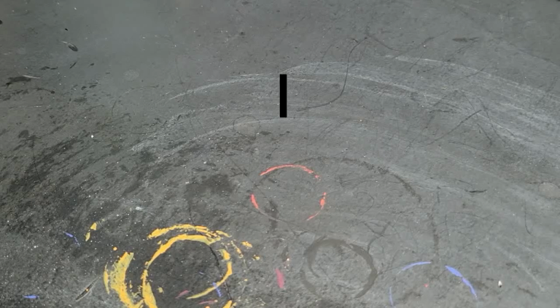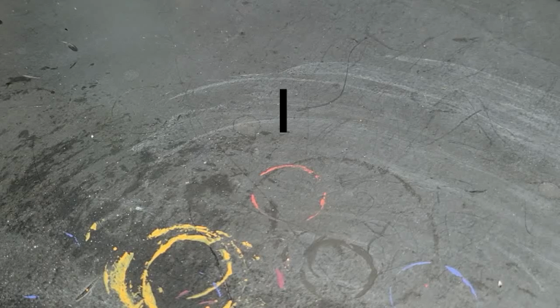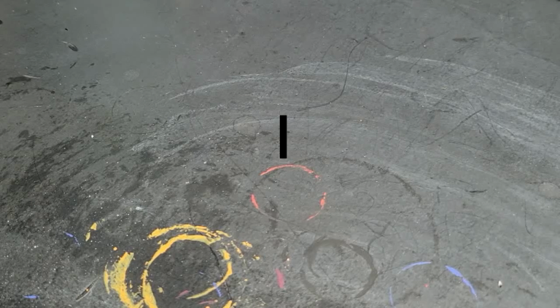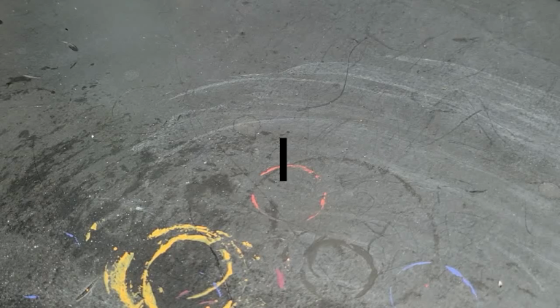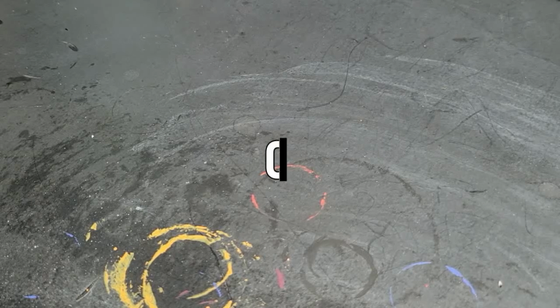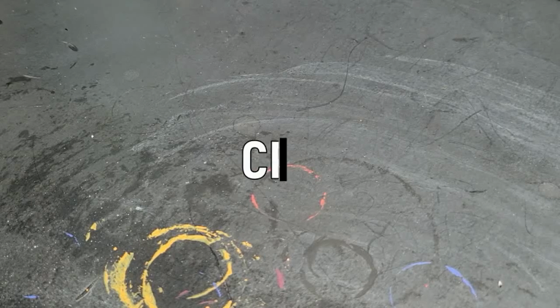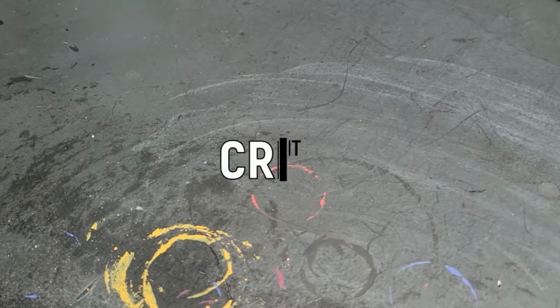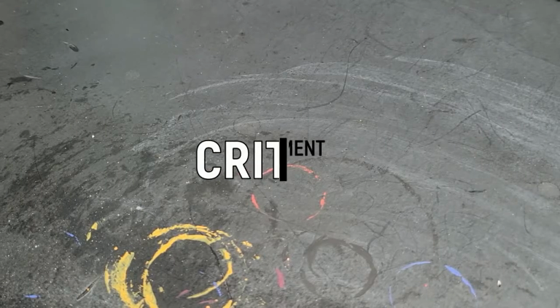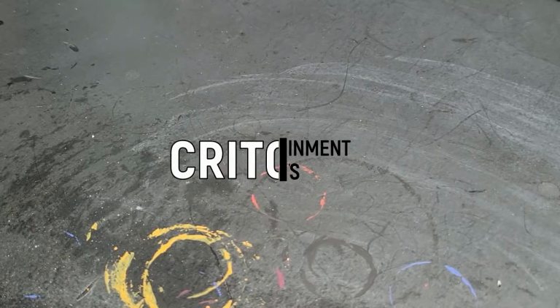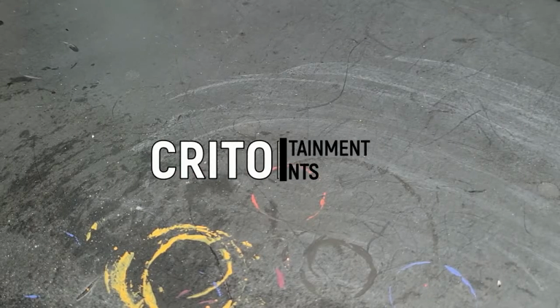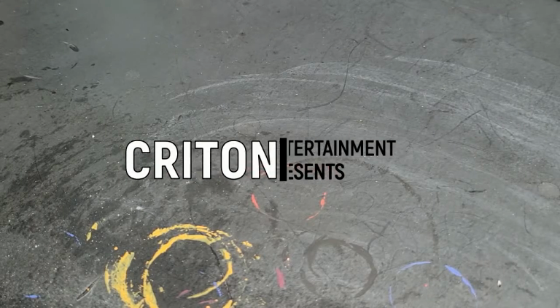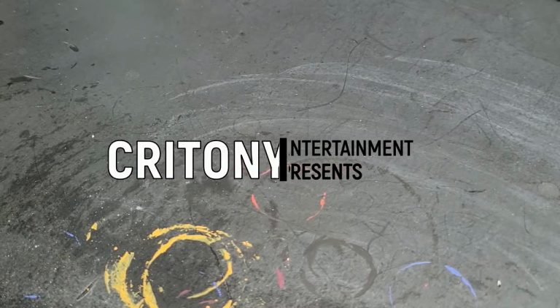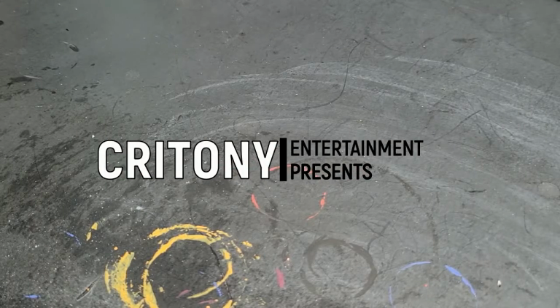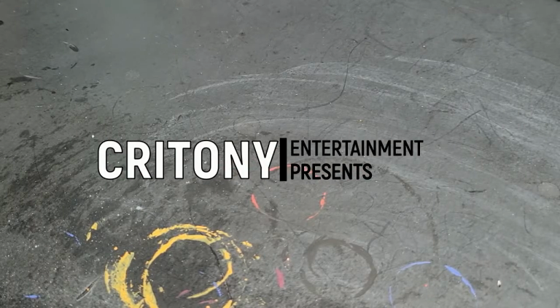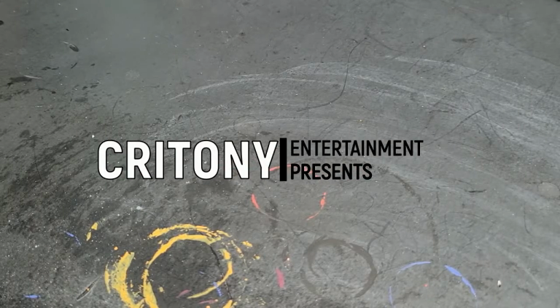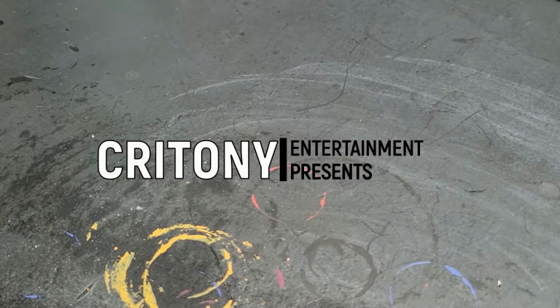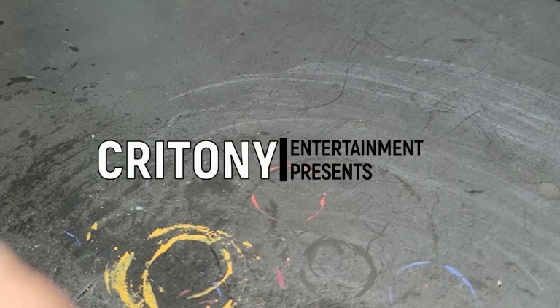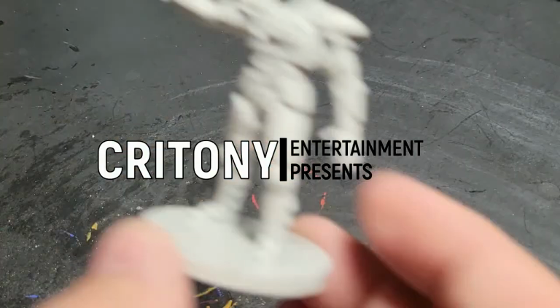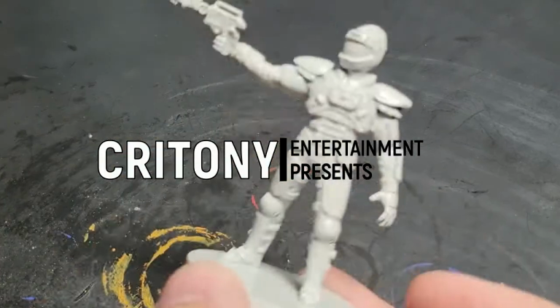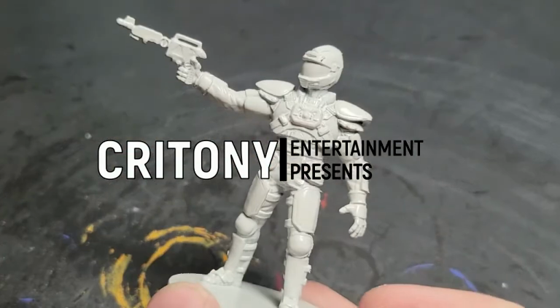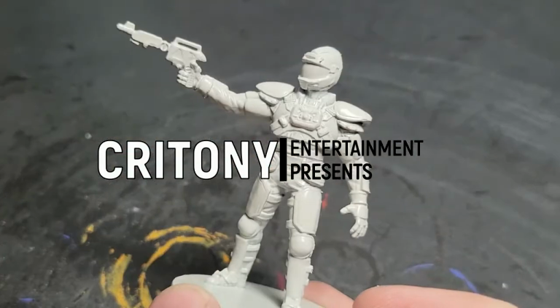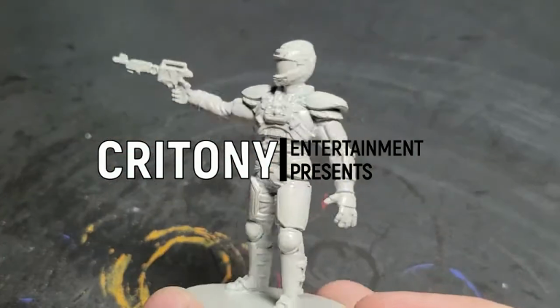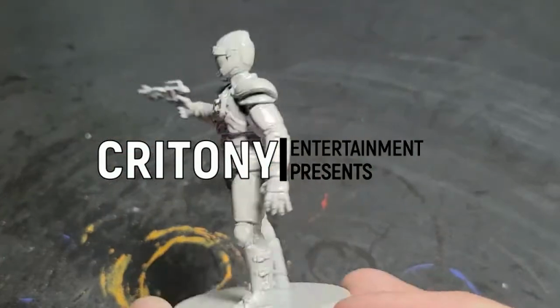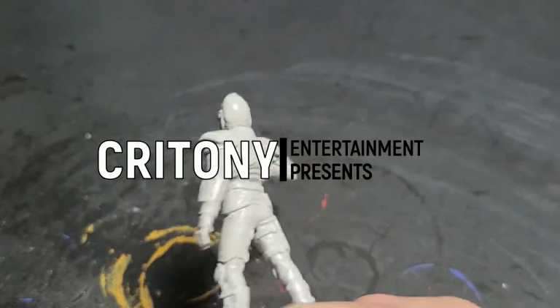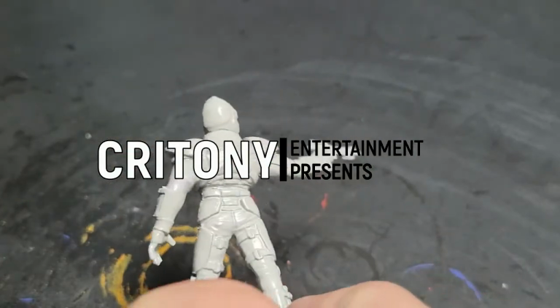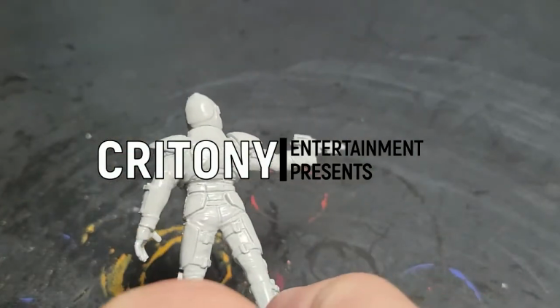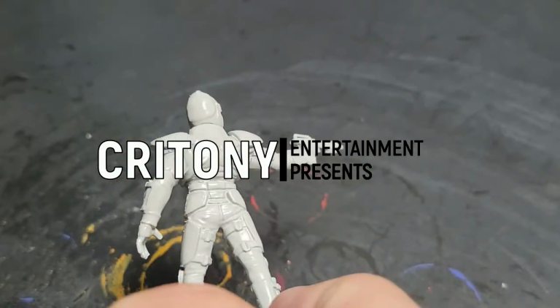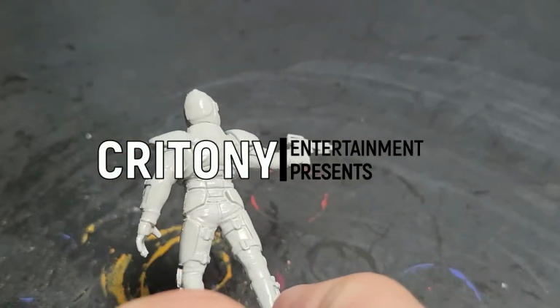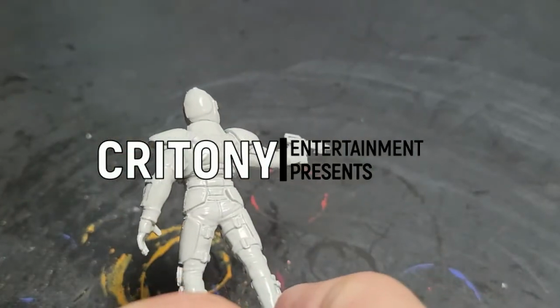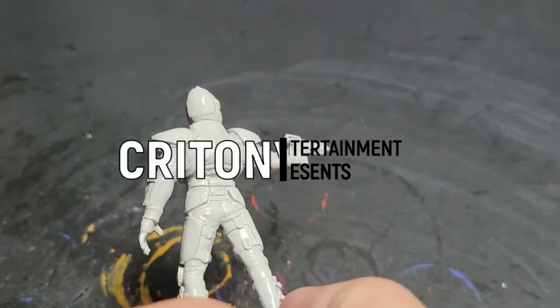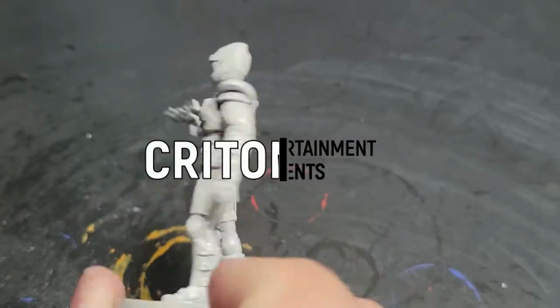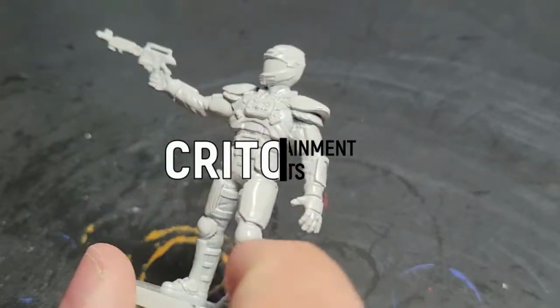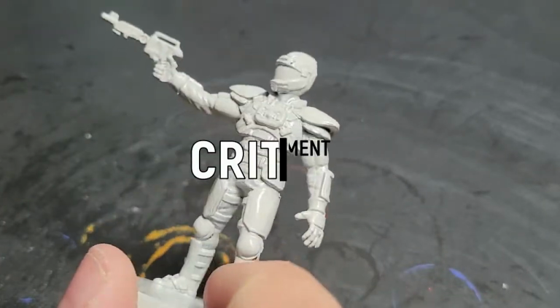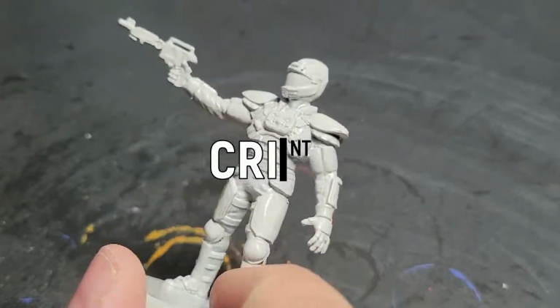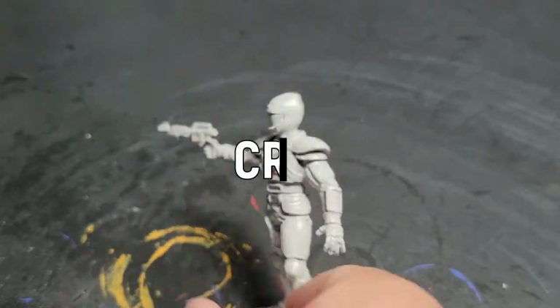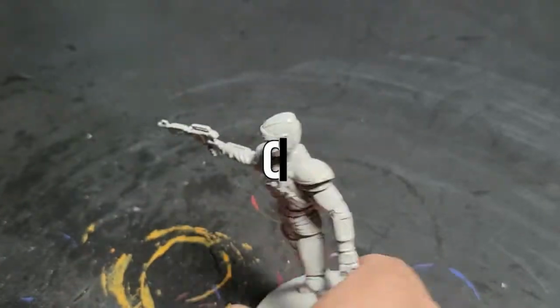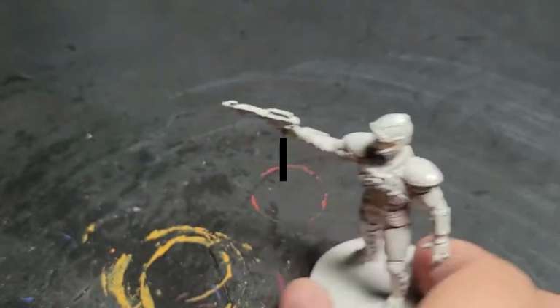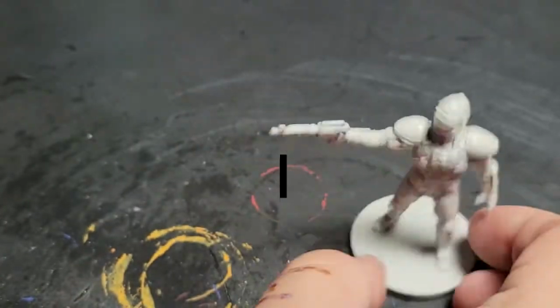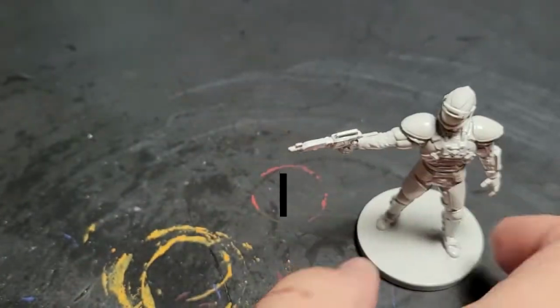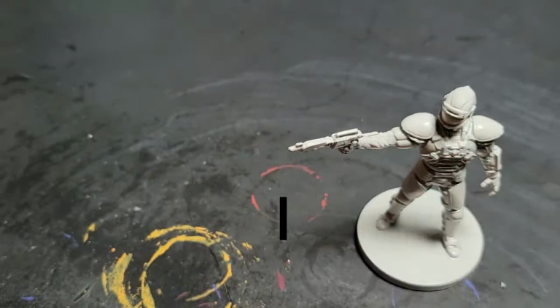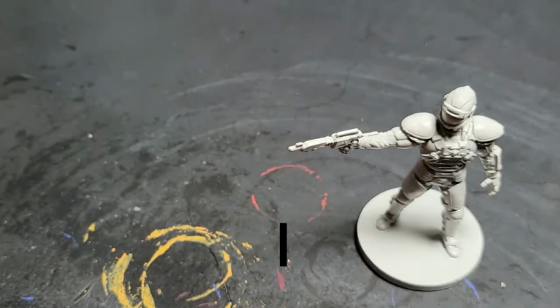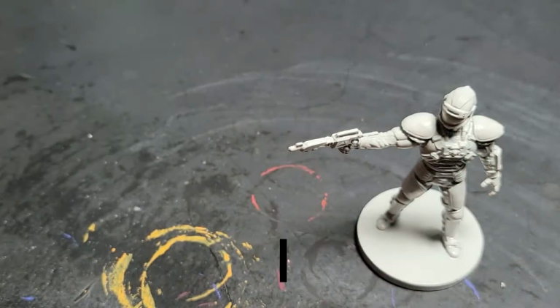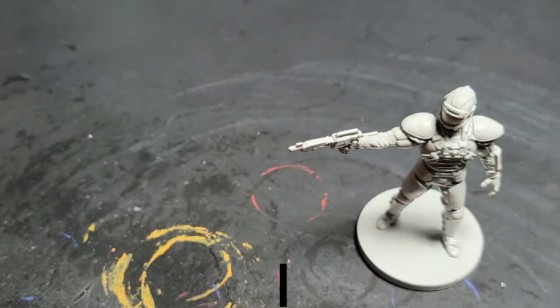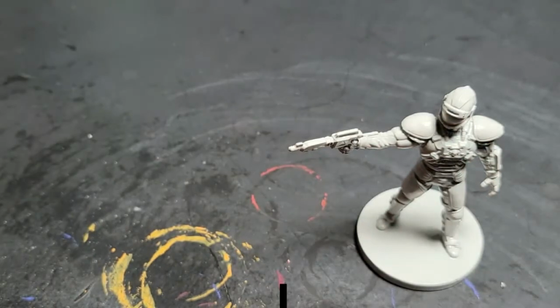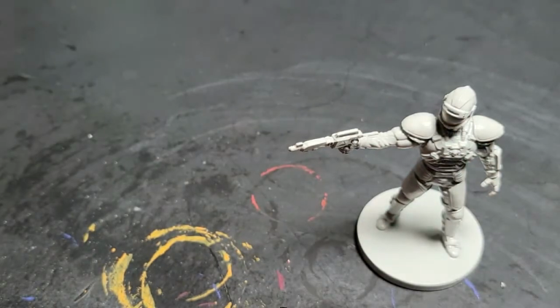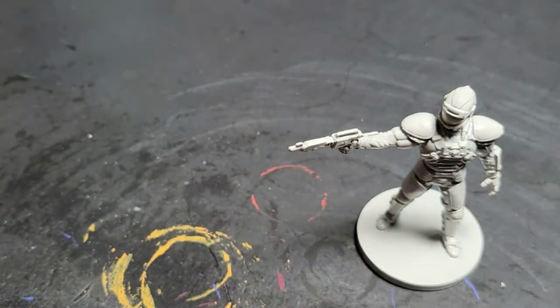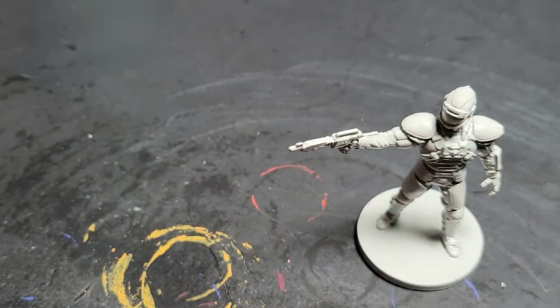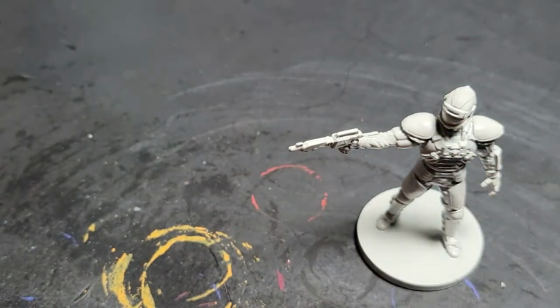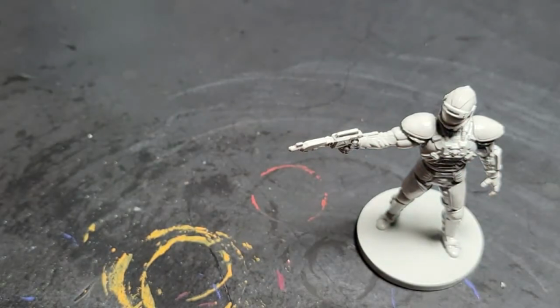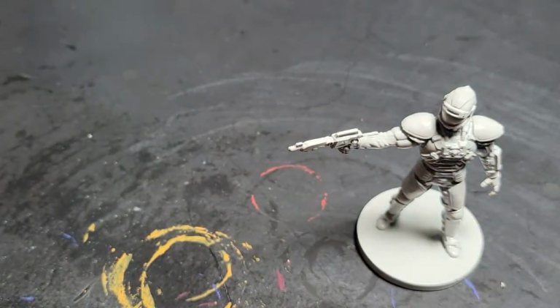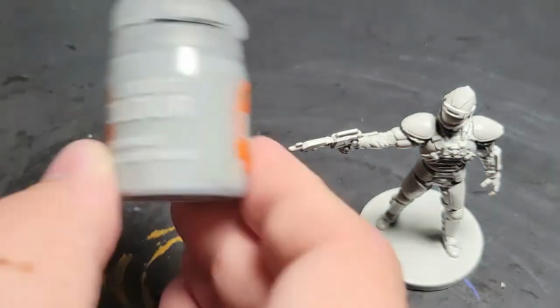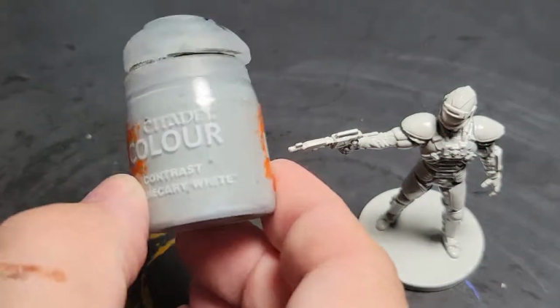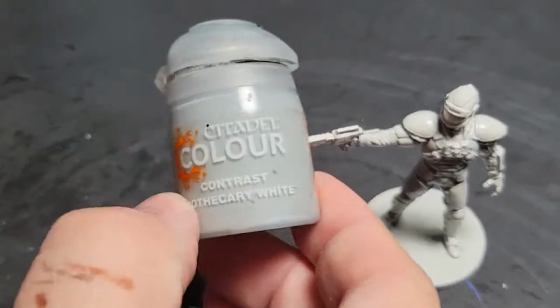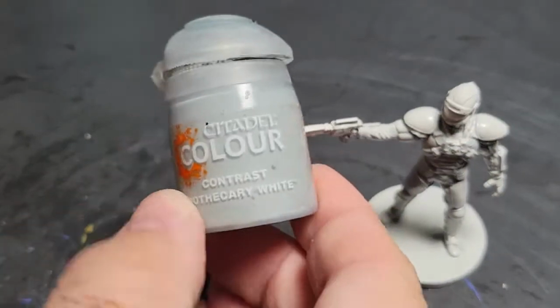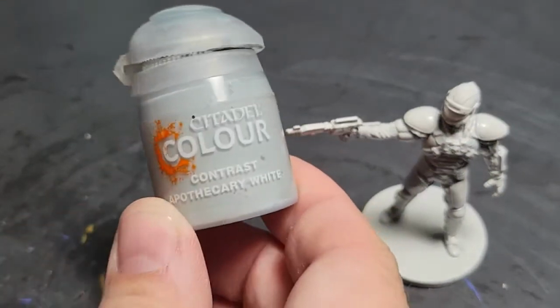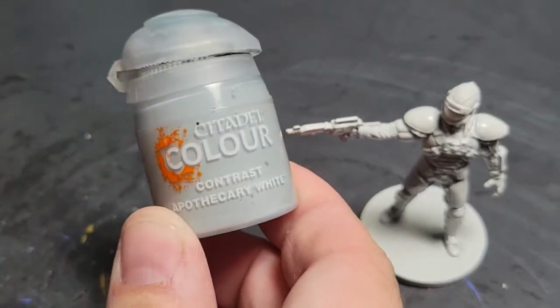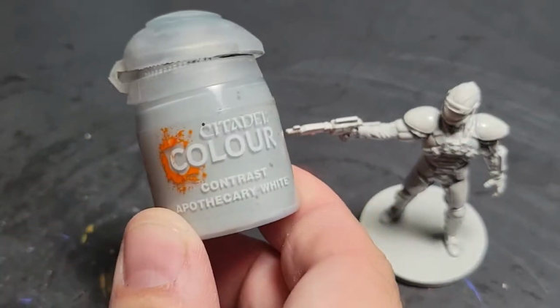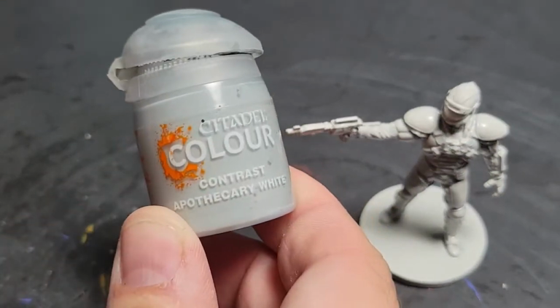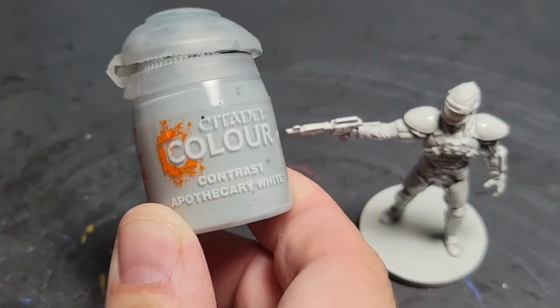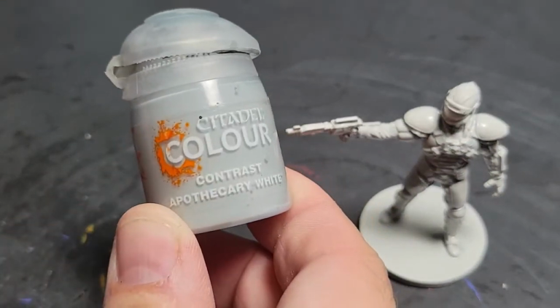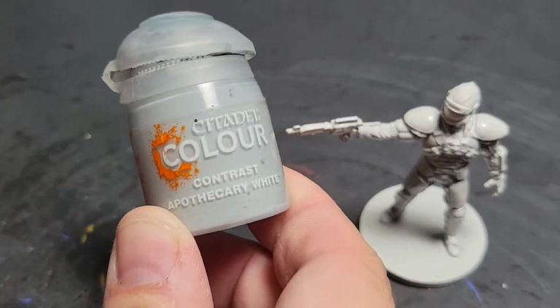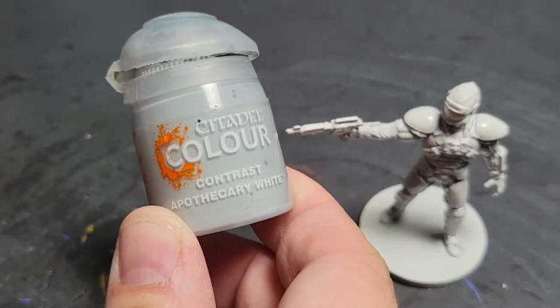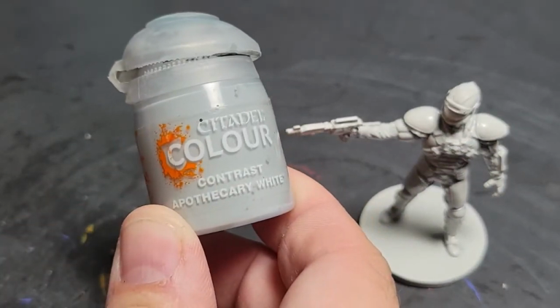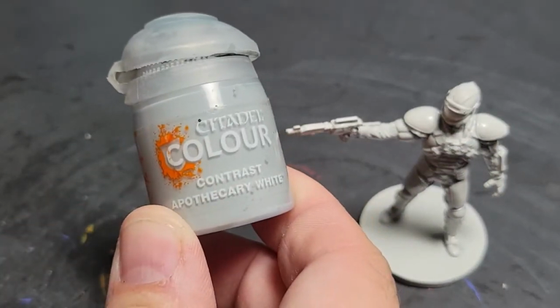Welcome to Critony Entertainment. I'm Chris. And I'm Bree. Bree disagreed with the length of this video — it seems very short. Well, nobody watches the whole things anyway.